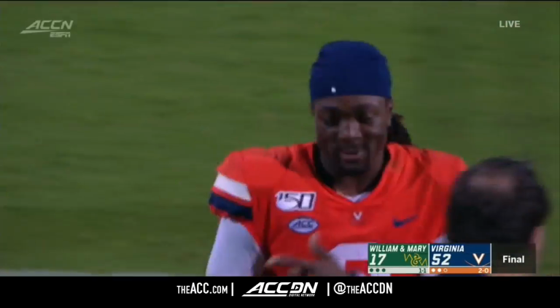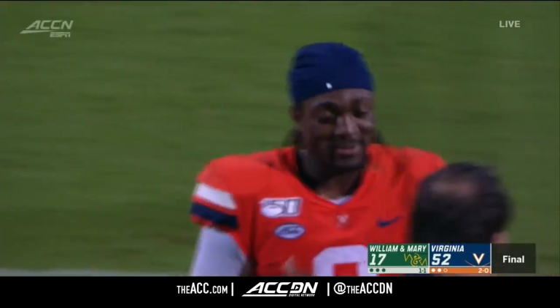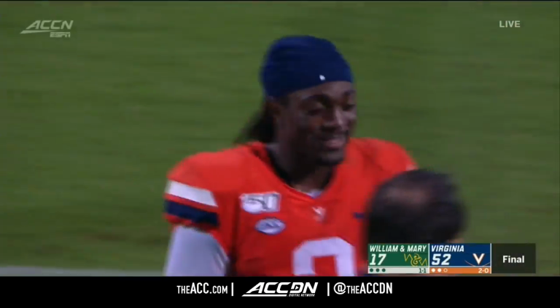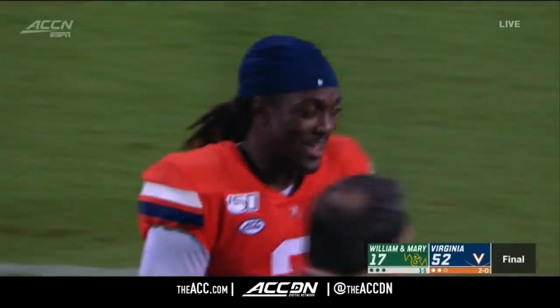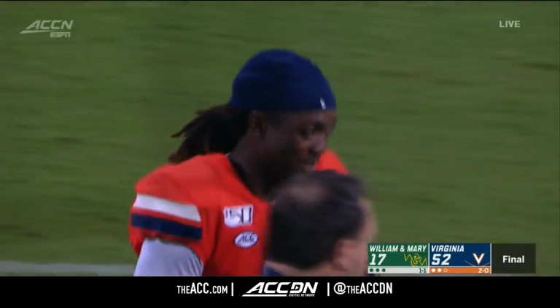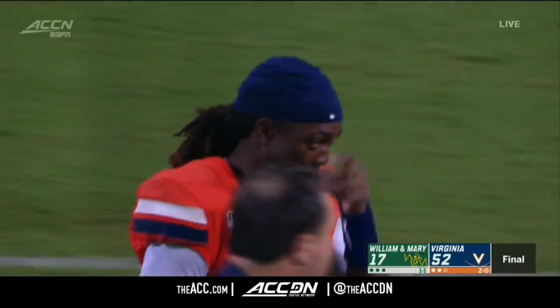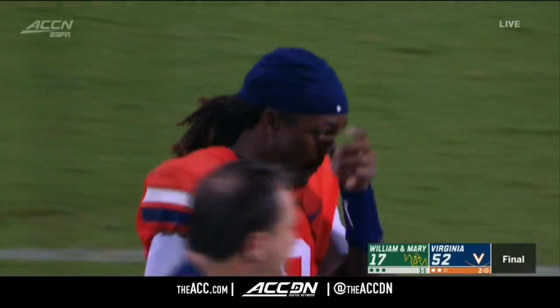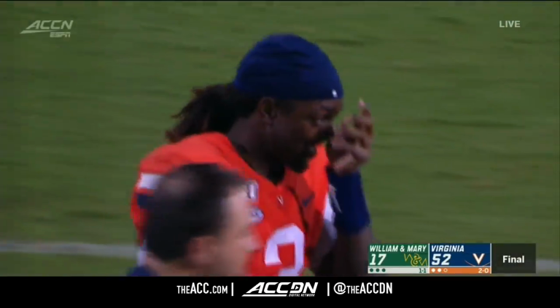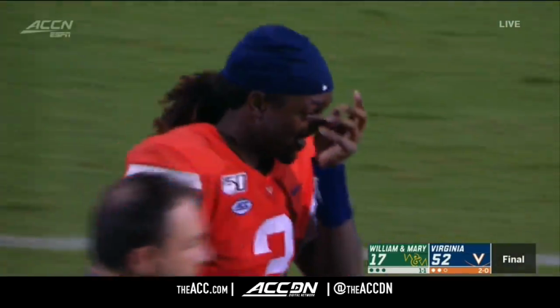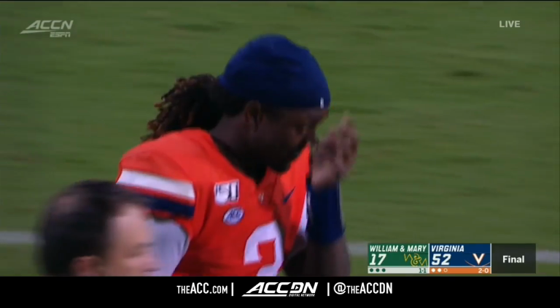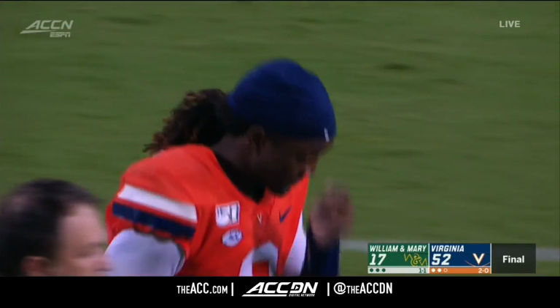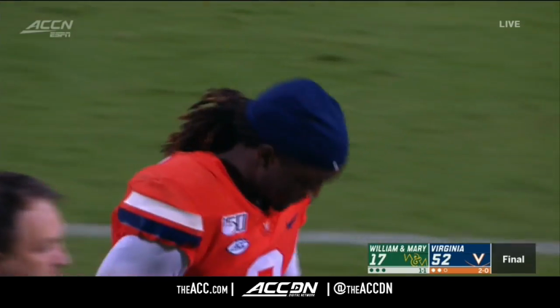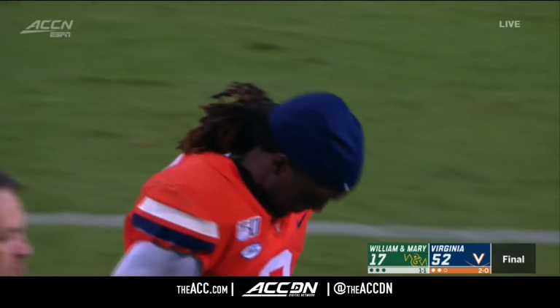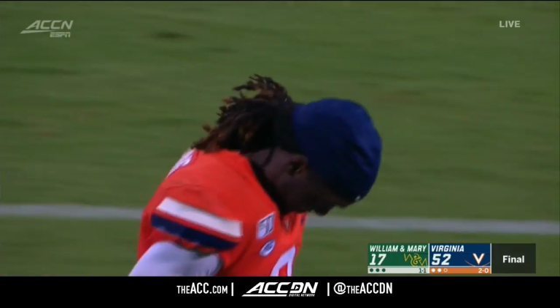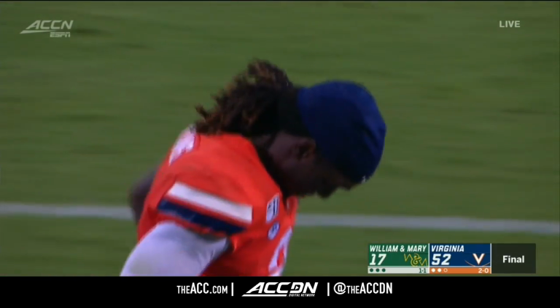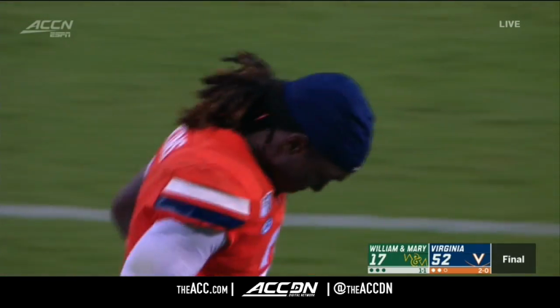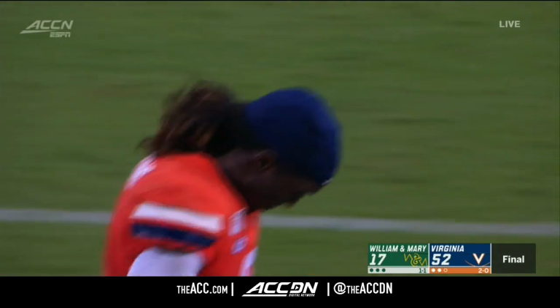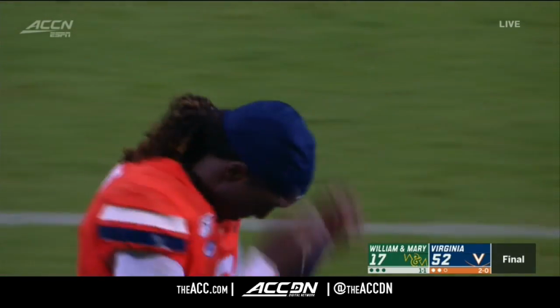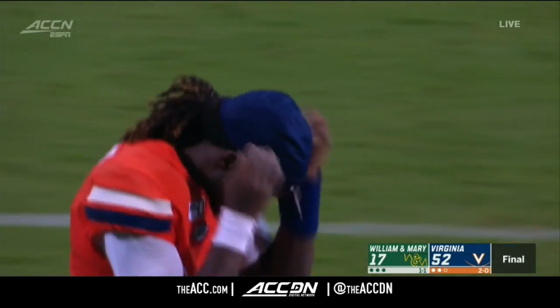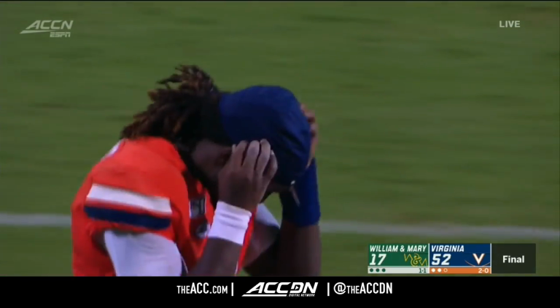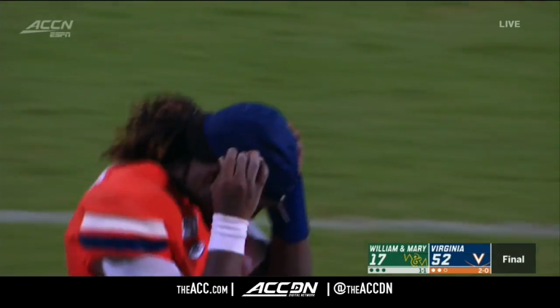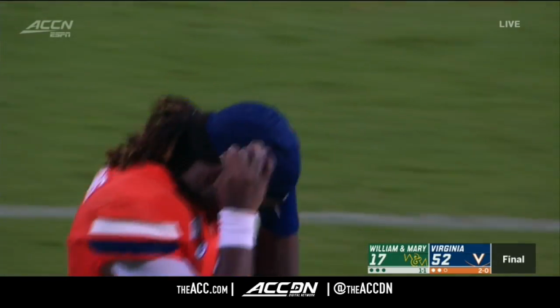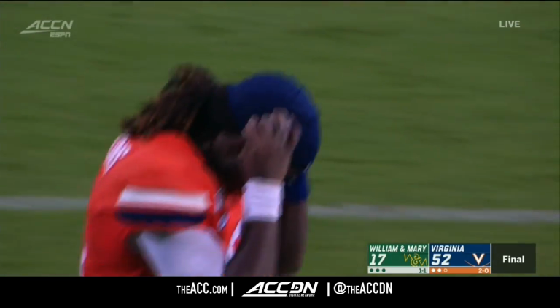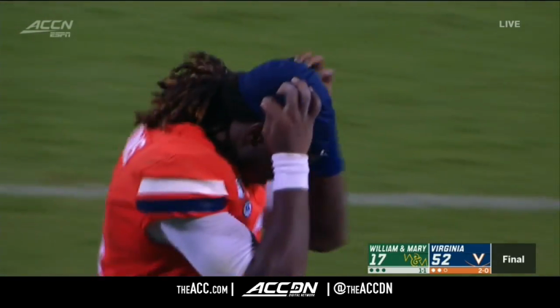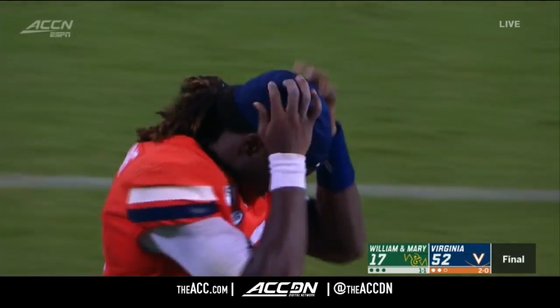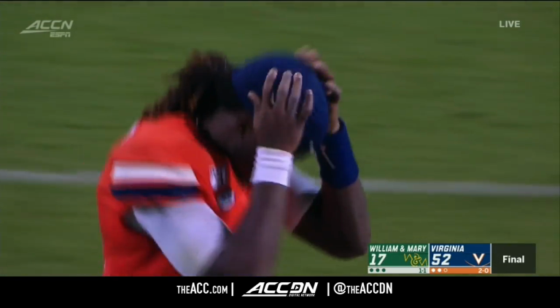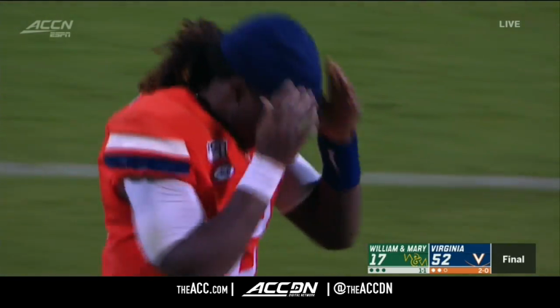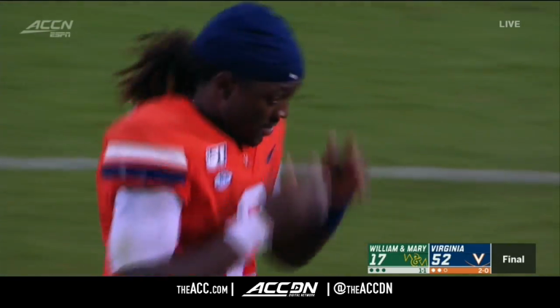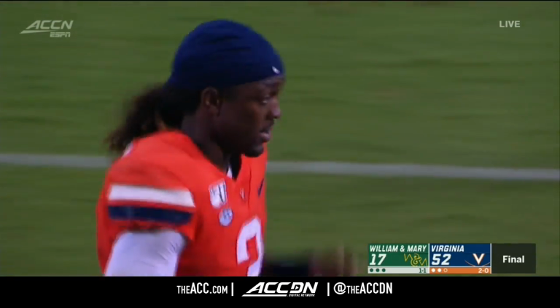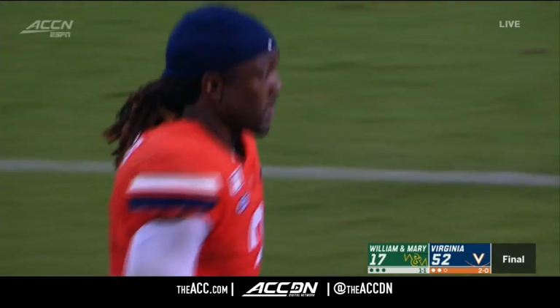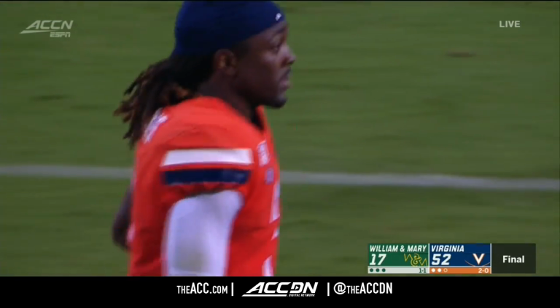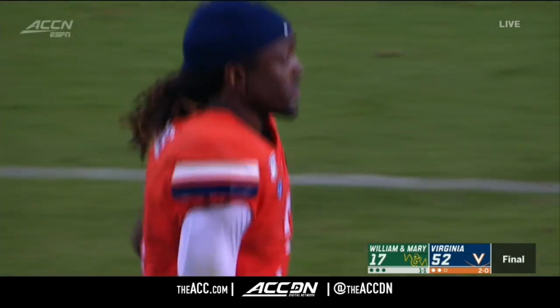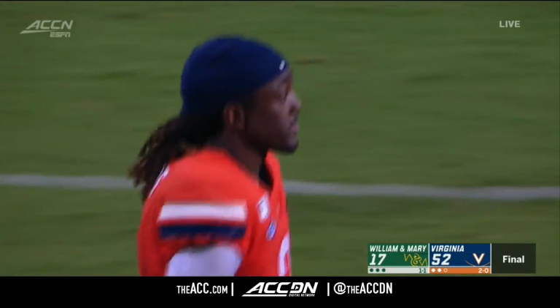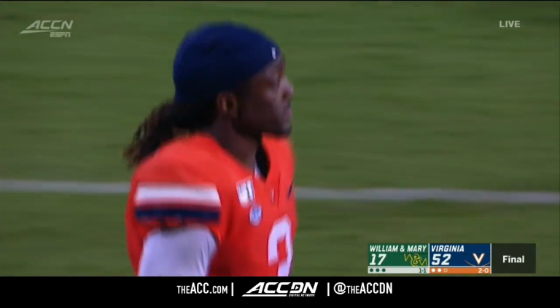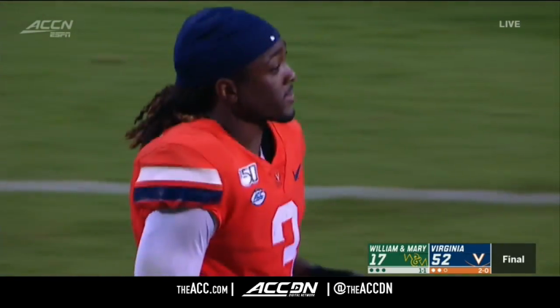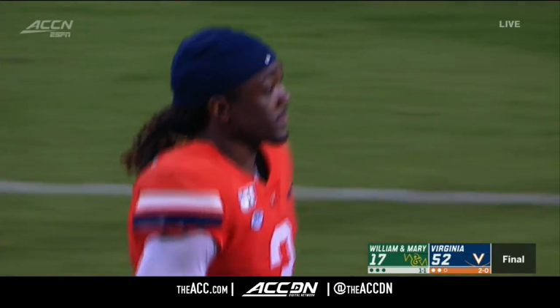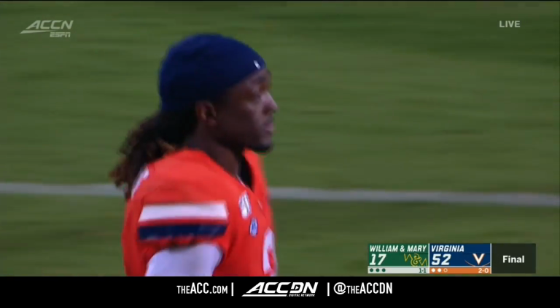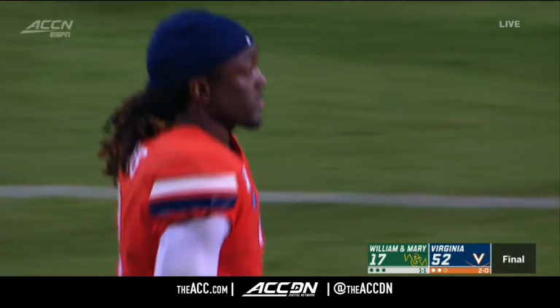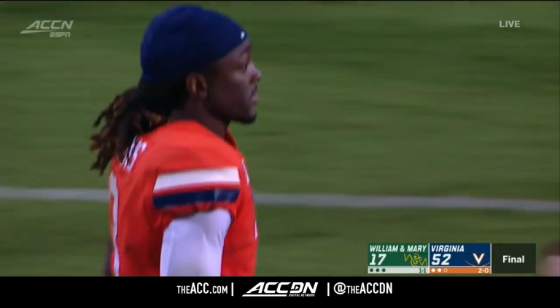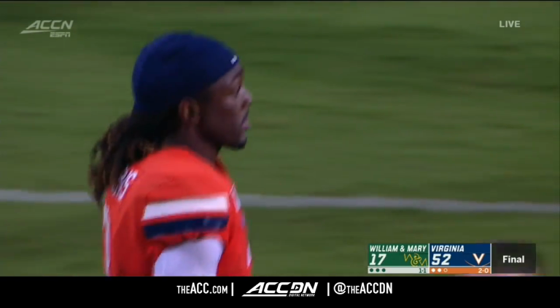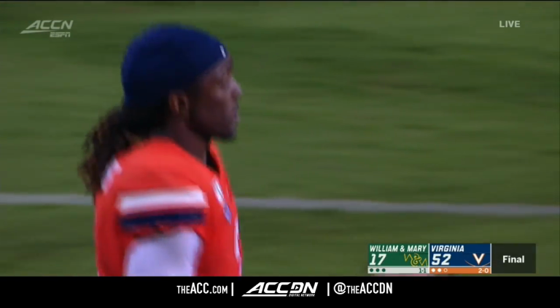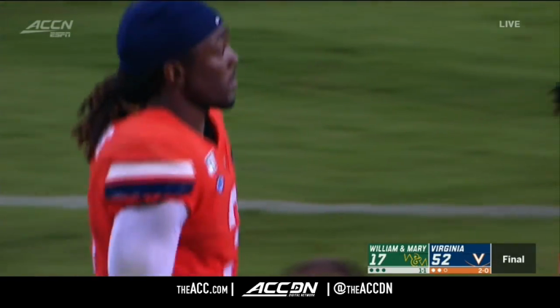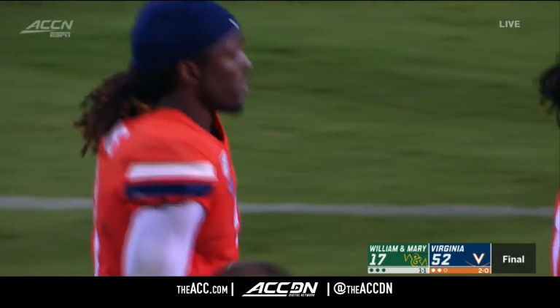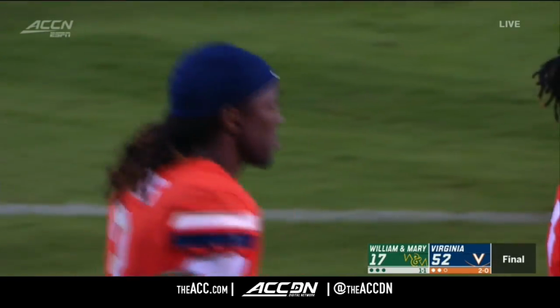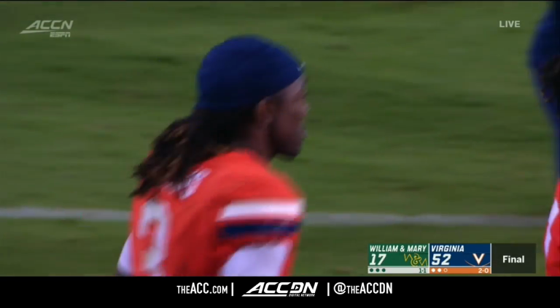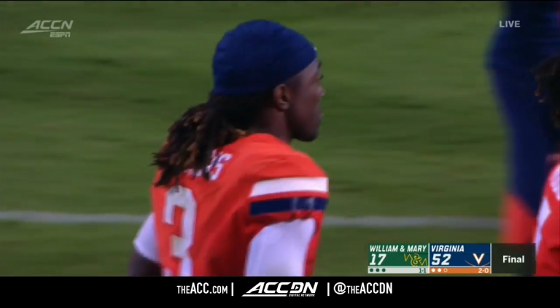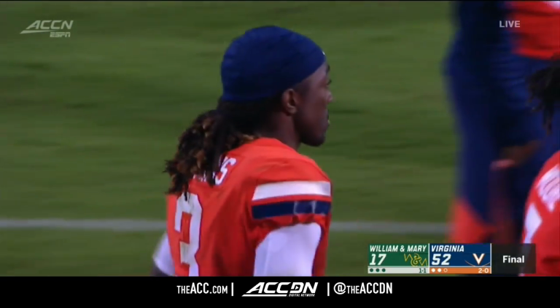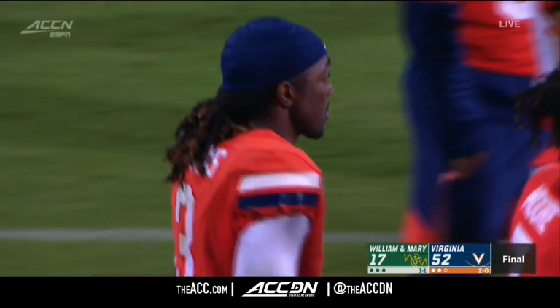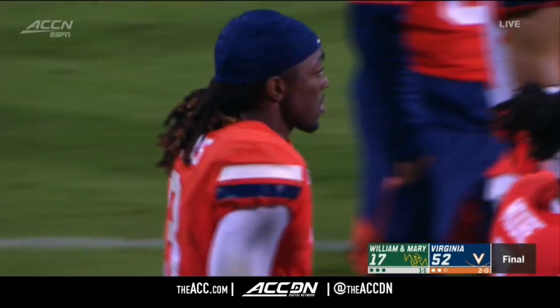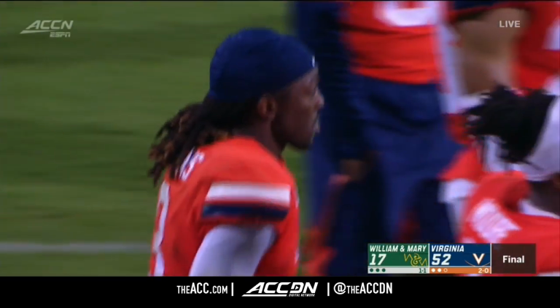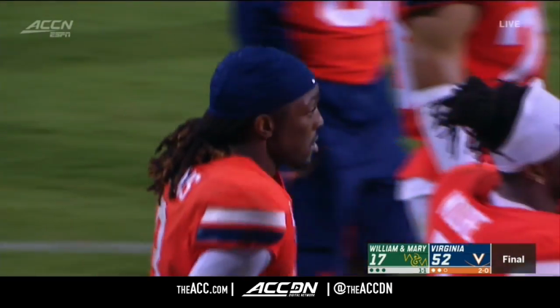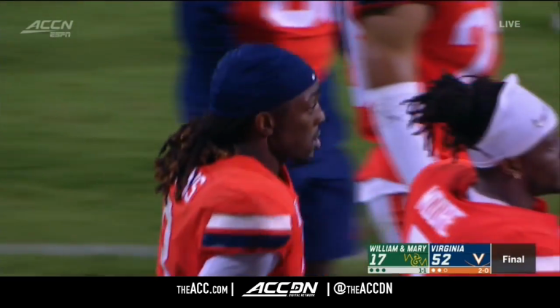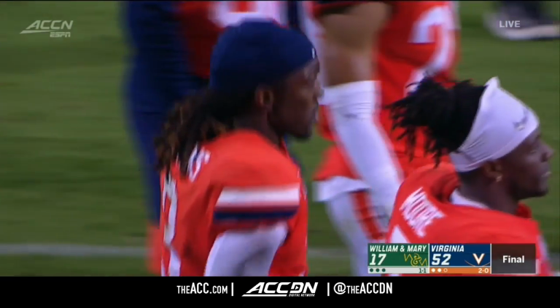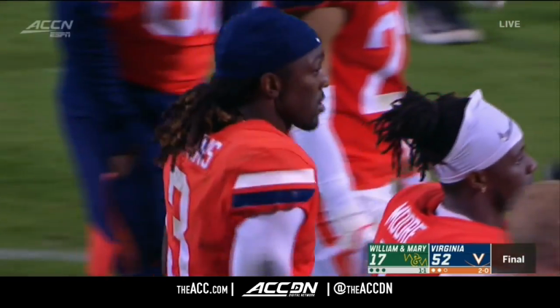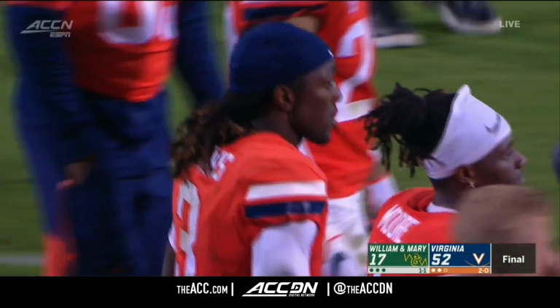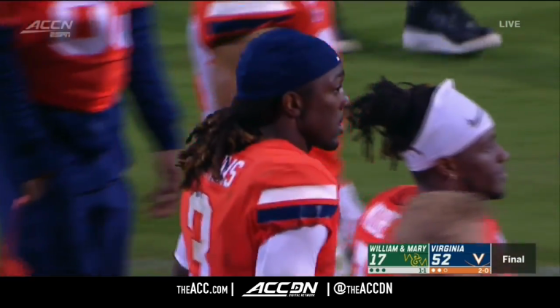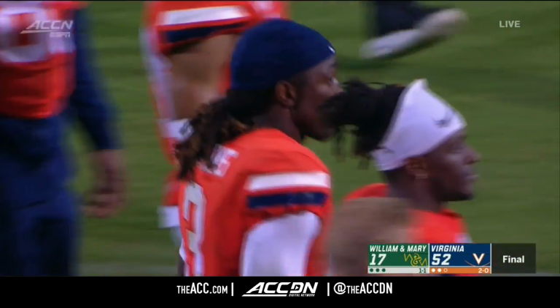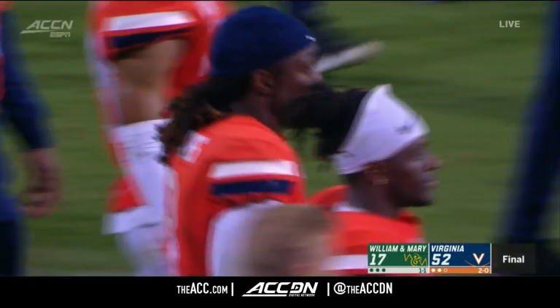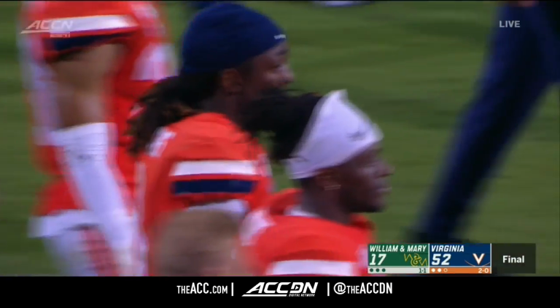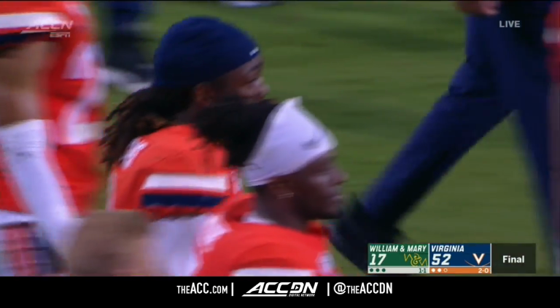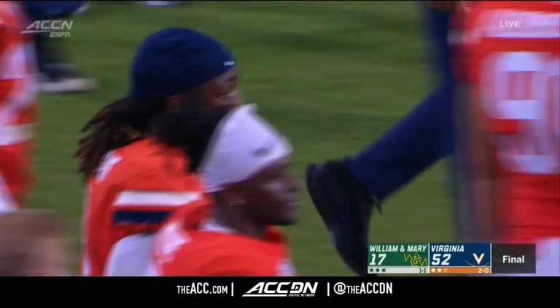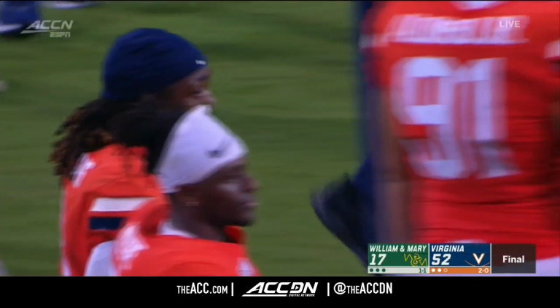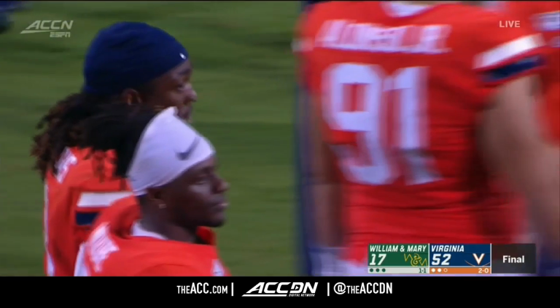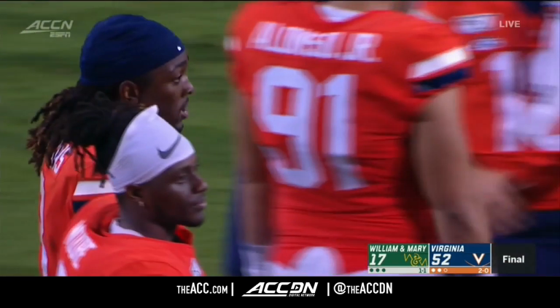Another win. Florida State comes to Charlottesville a week from Saturday.